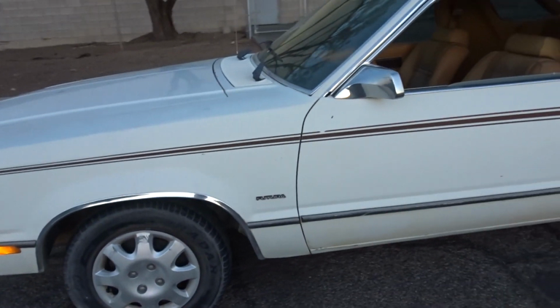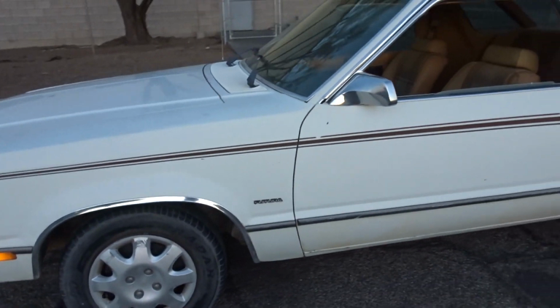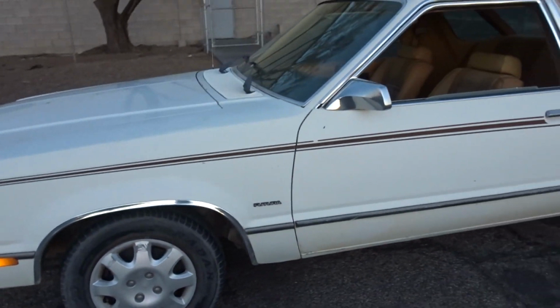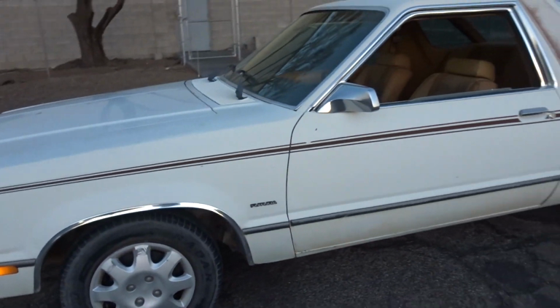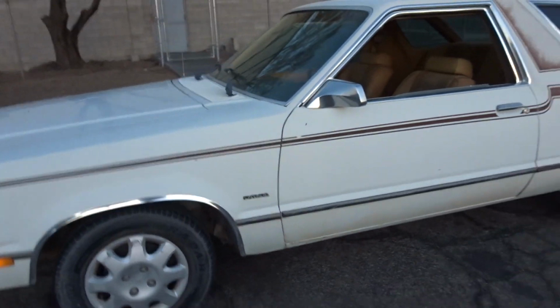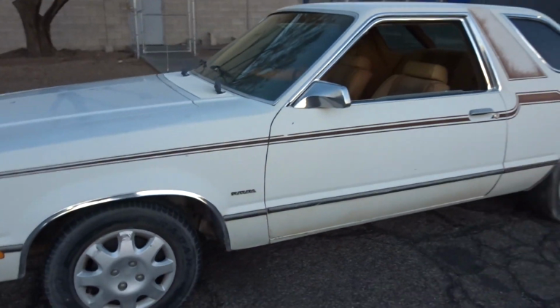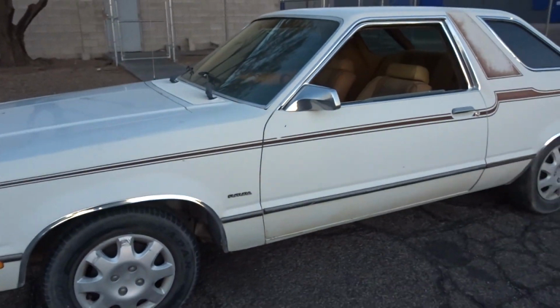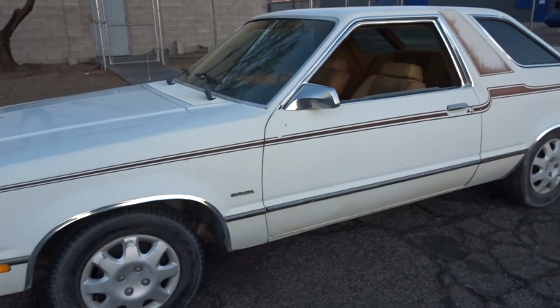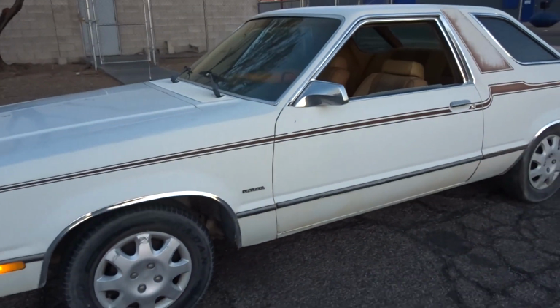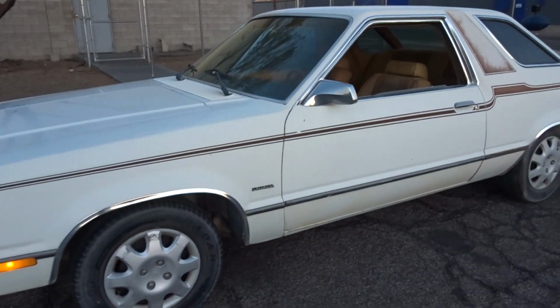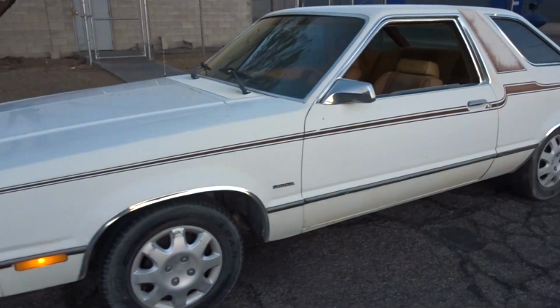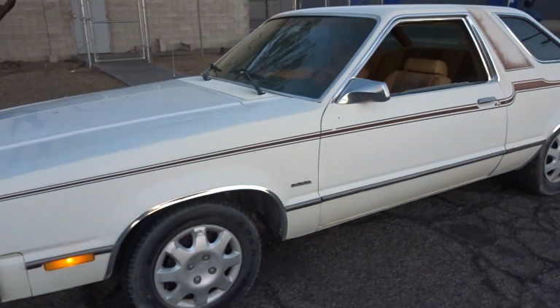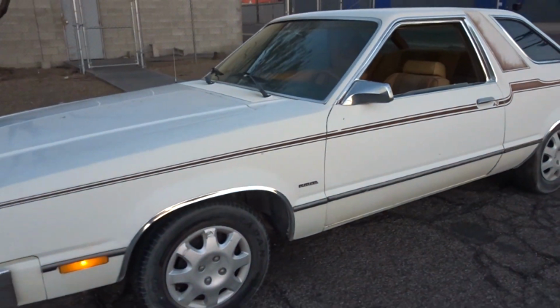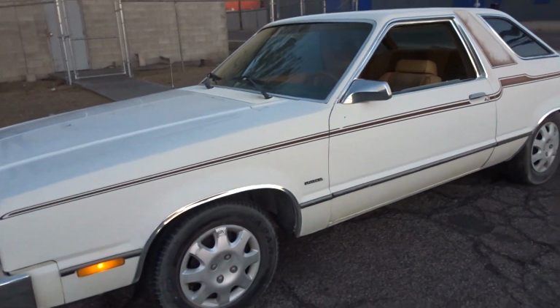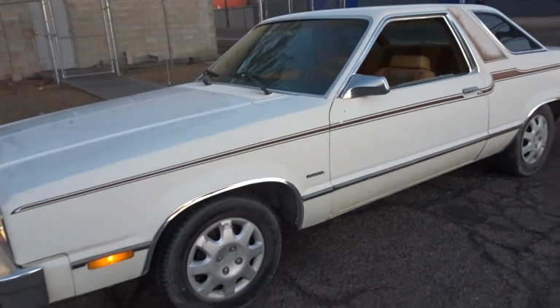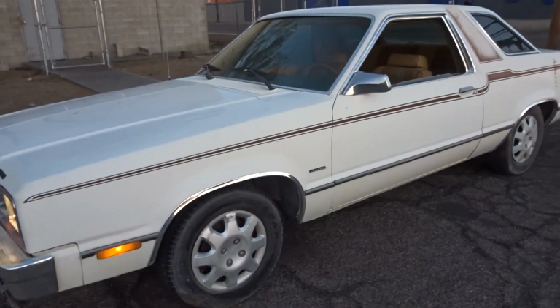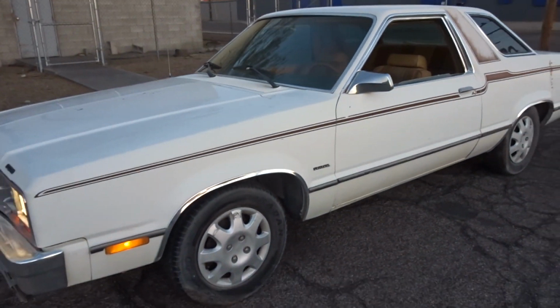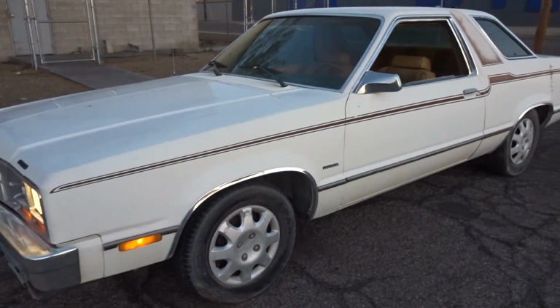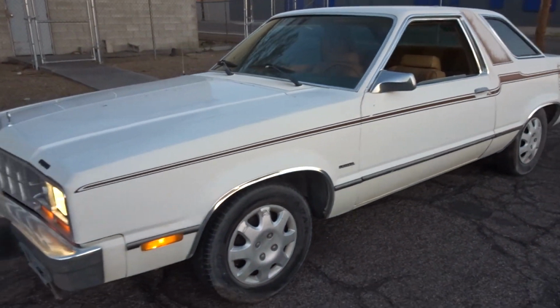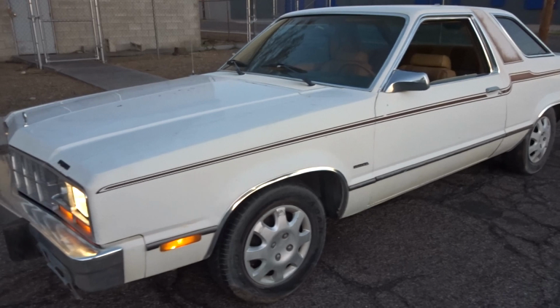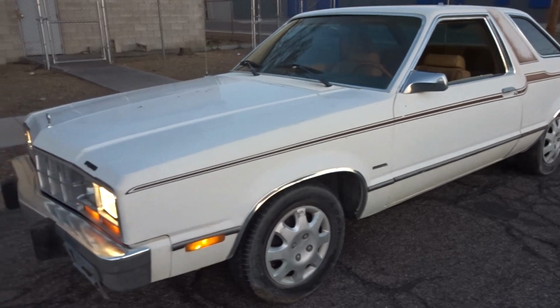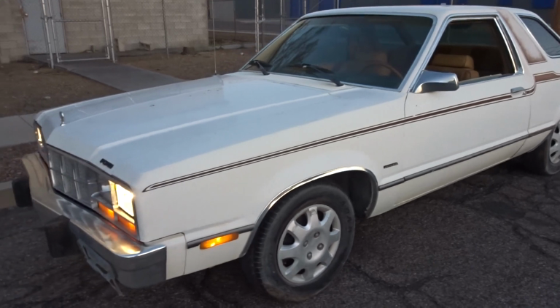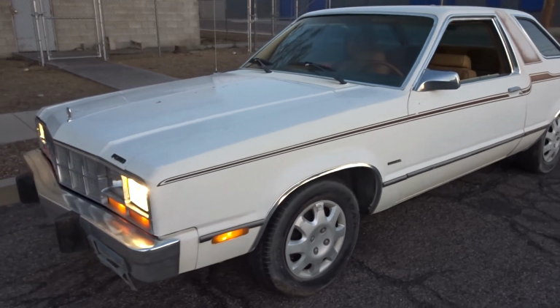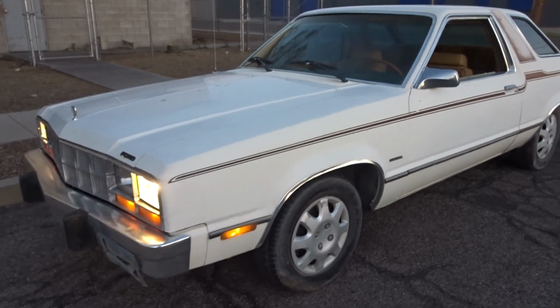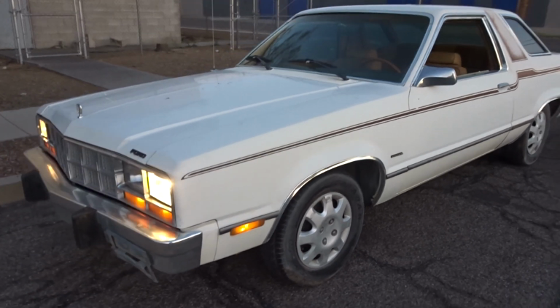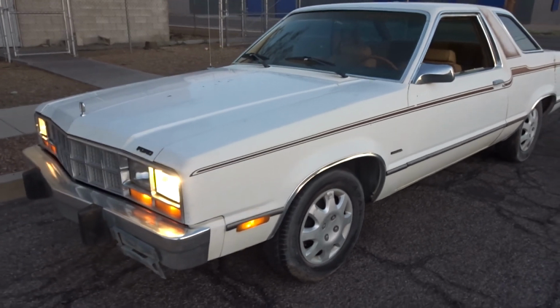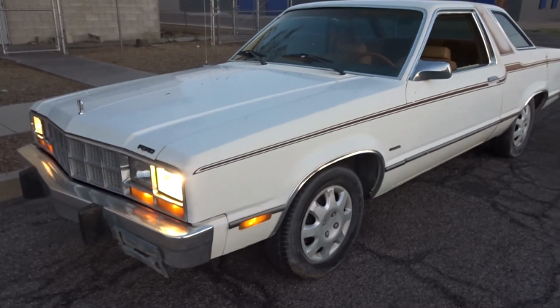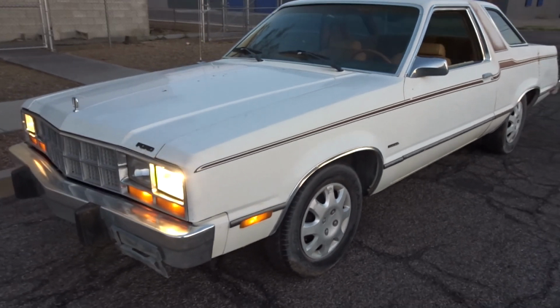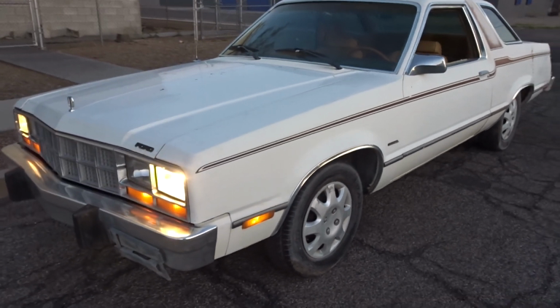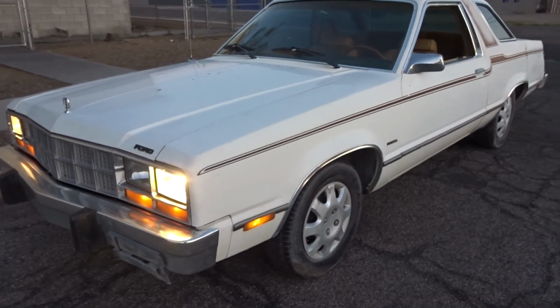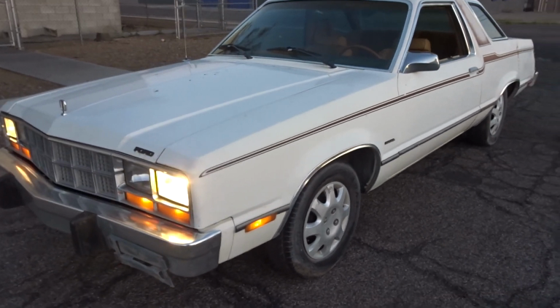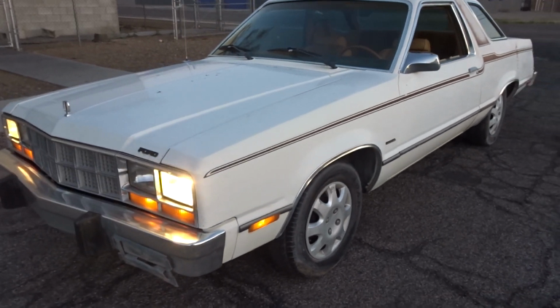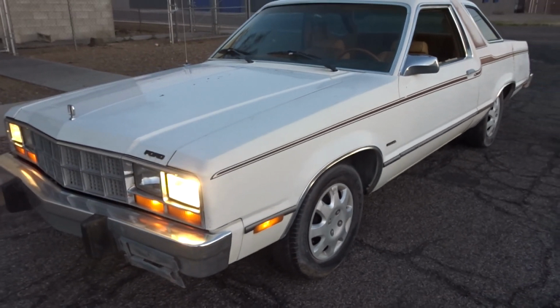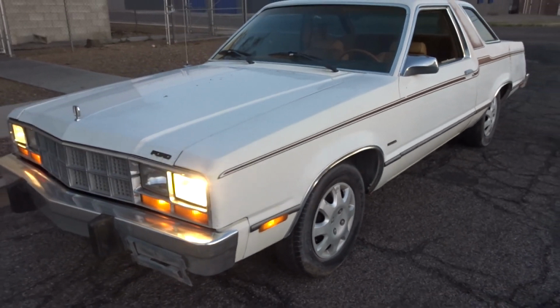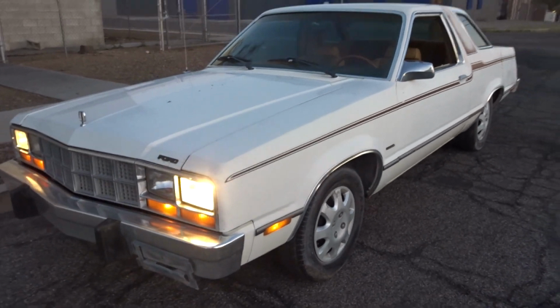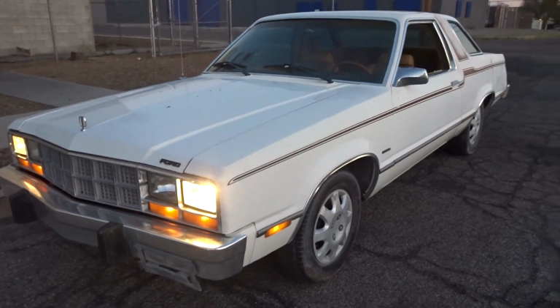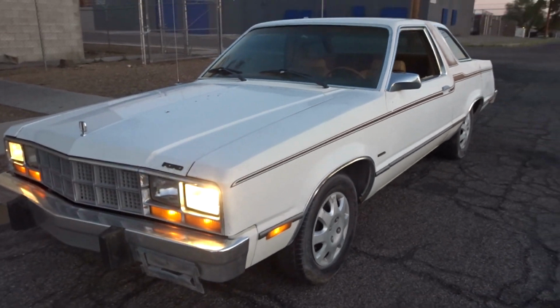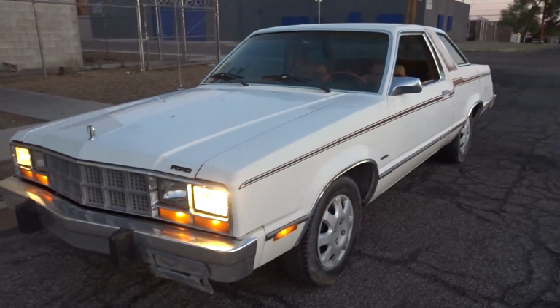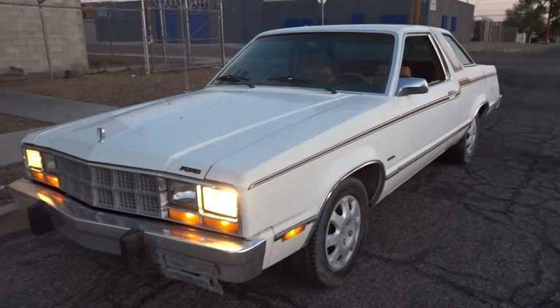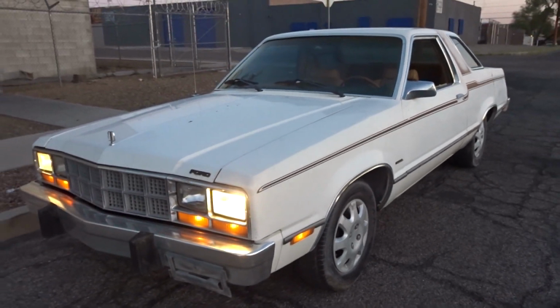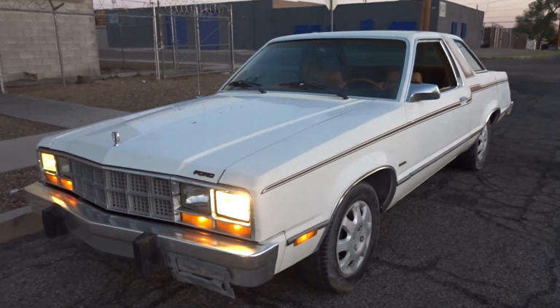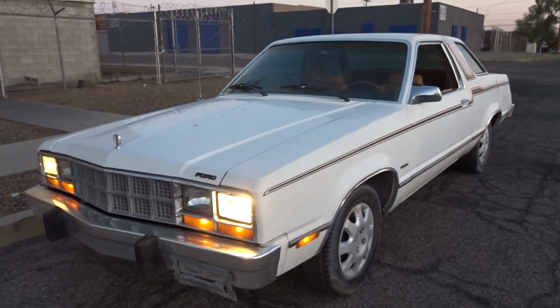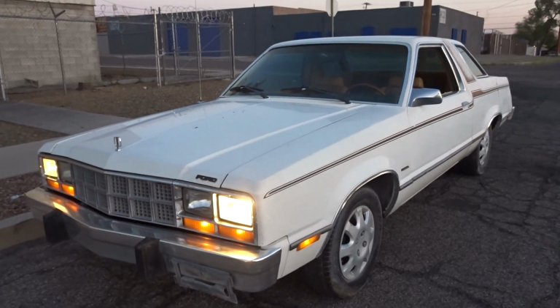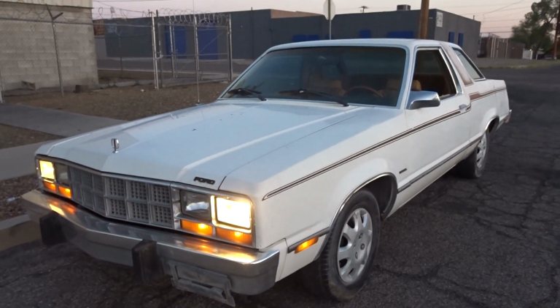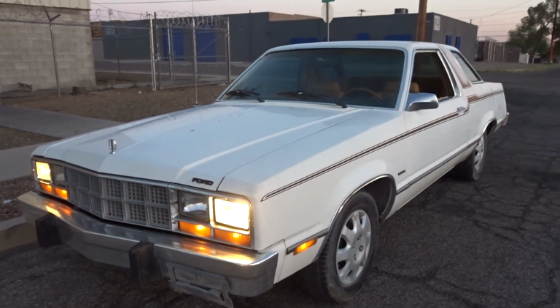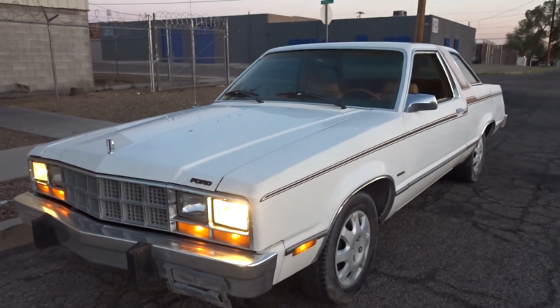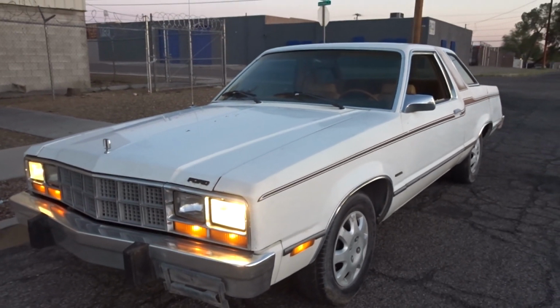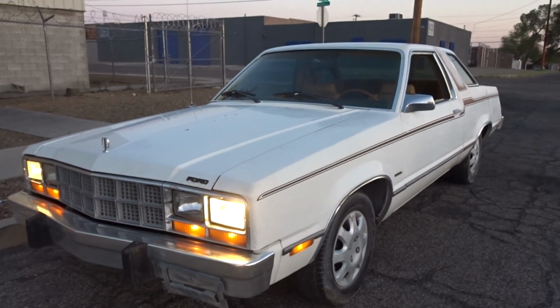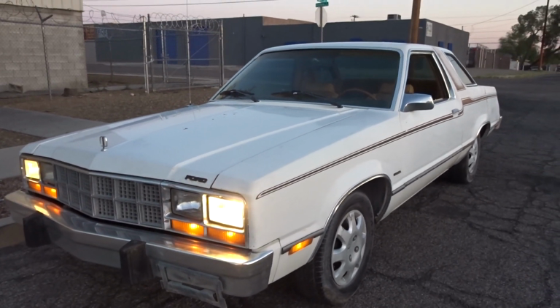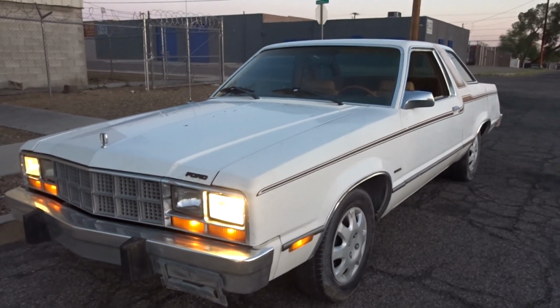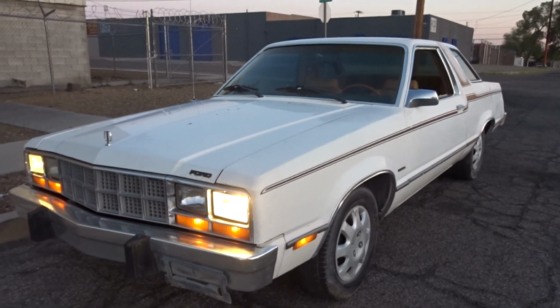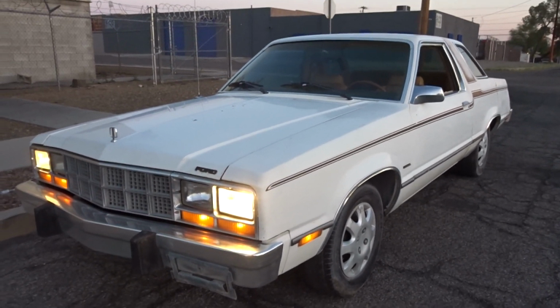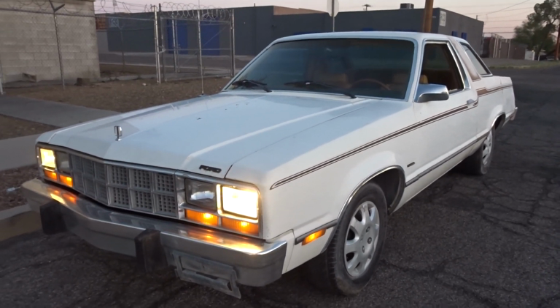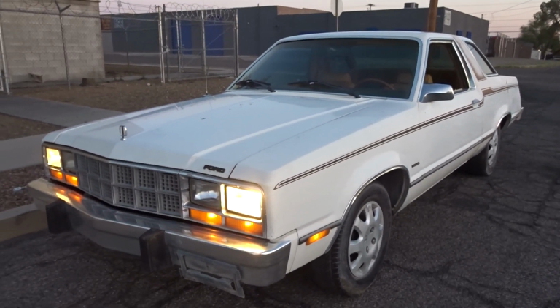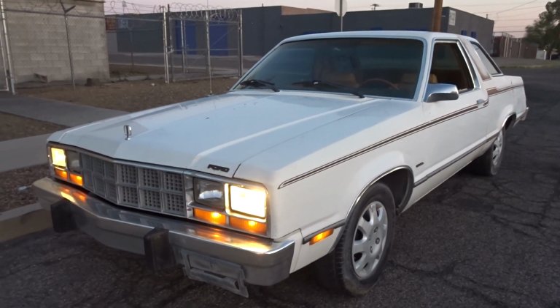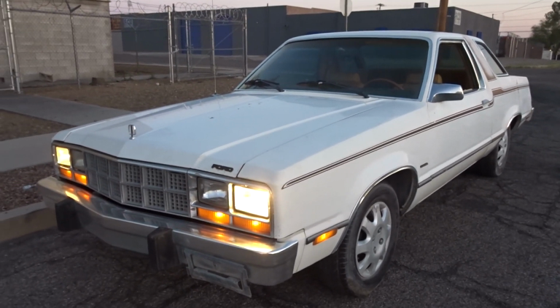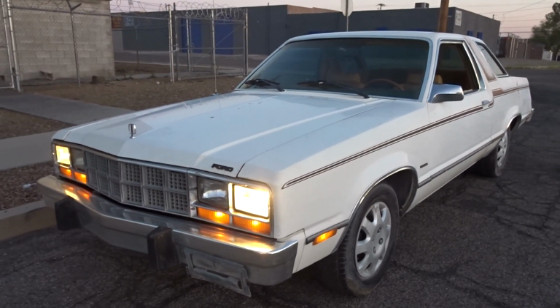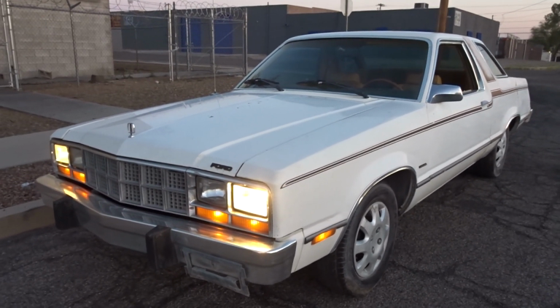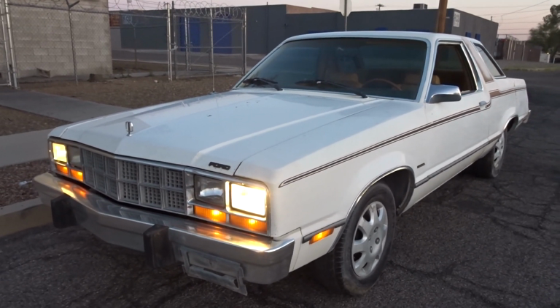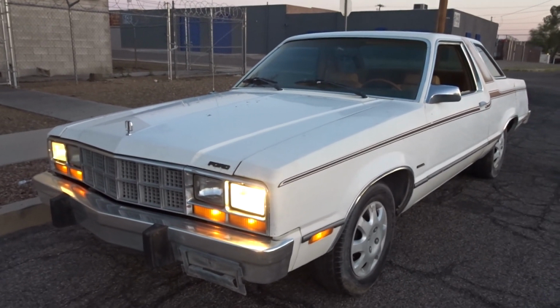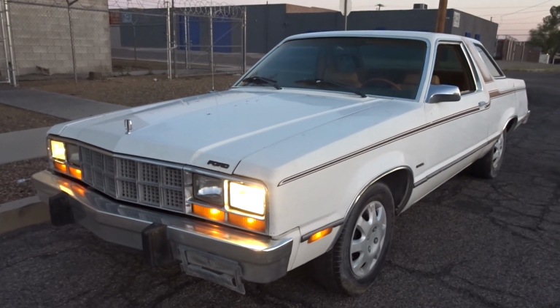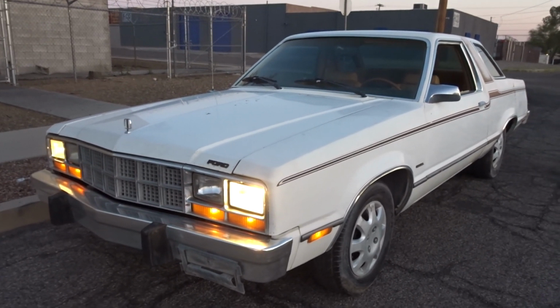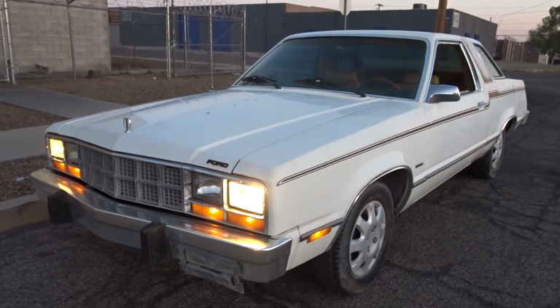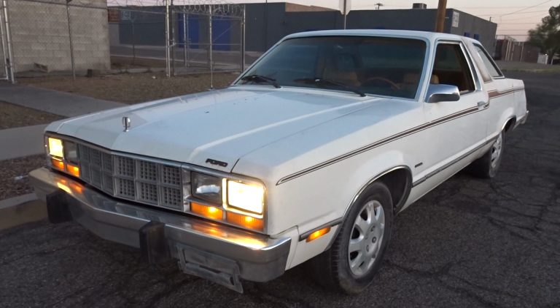Ford Futura. Thanks for checking it out — look forward to the next car we get to do for you guys.